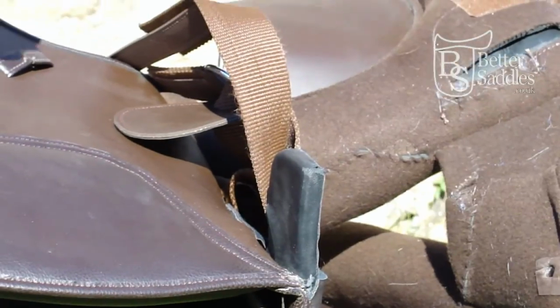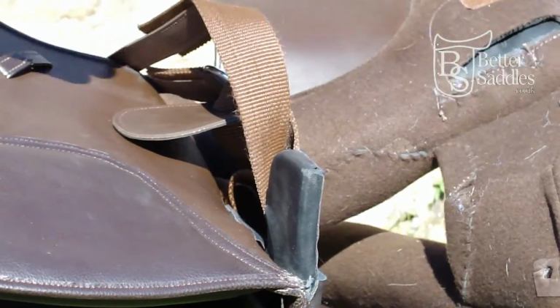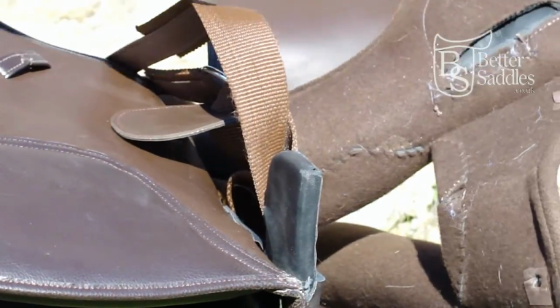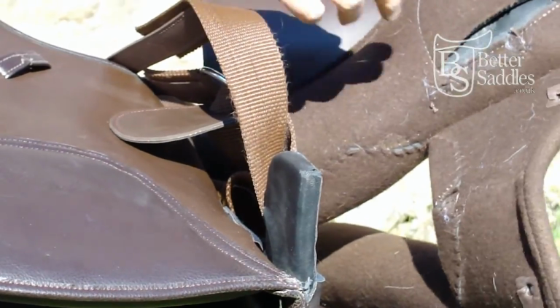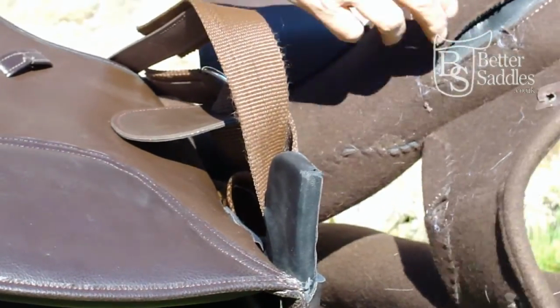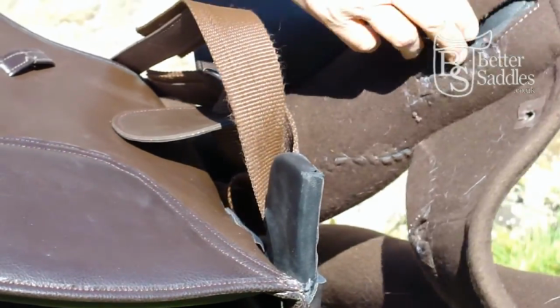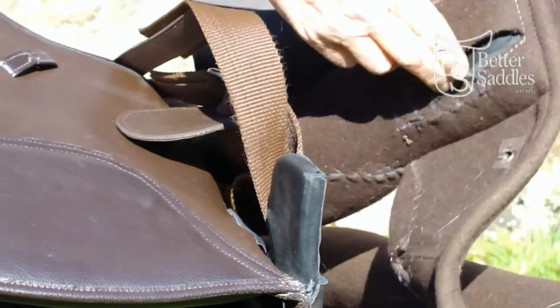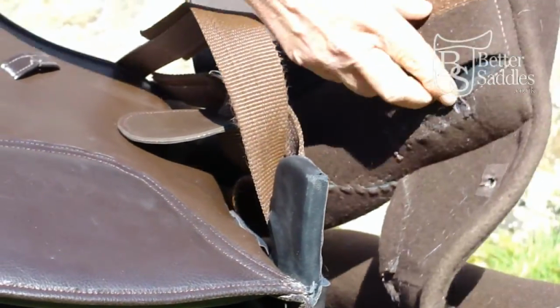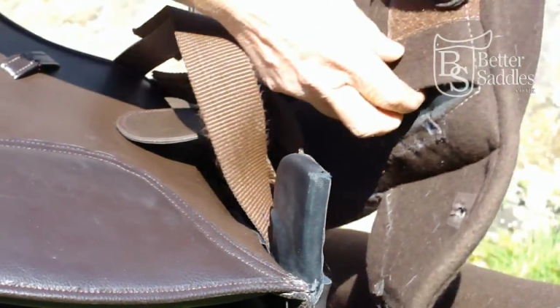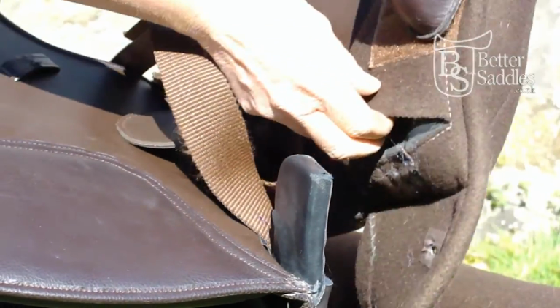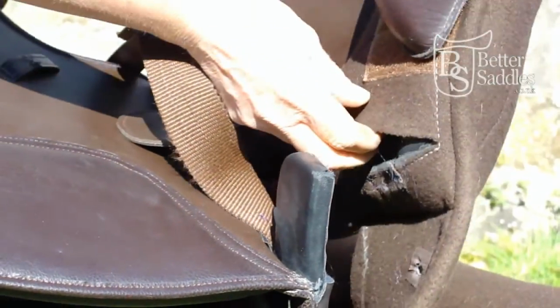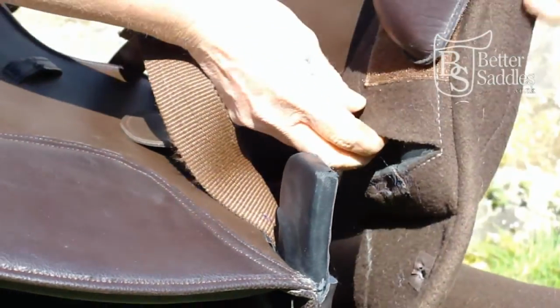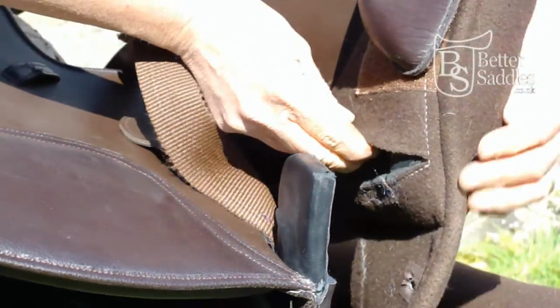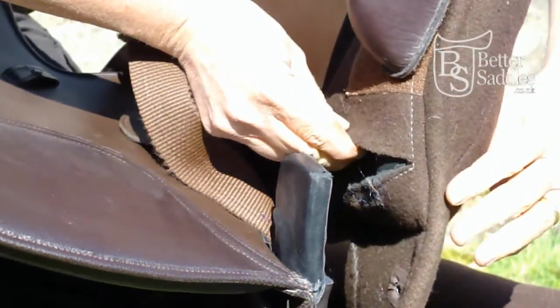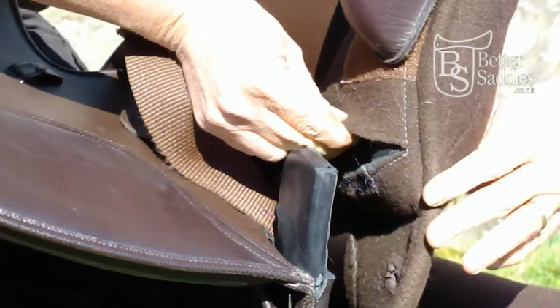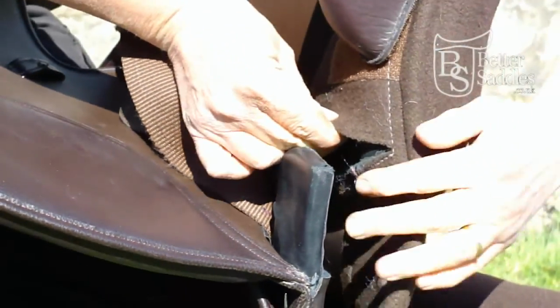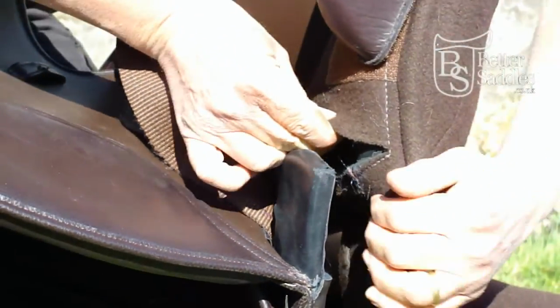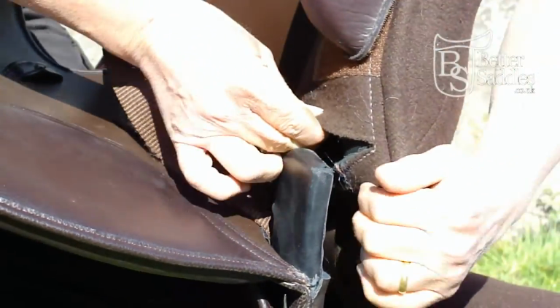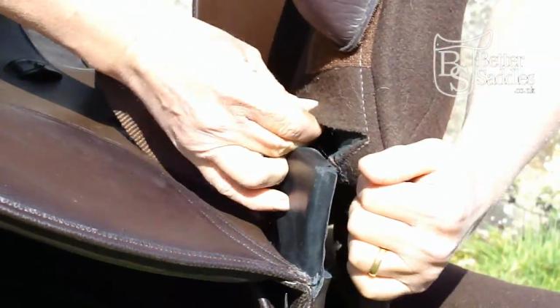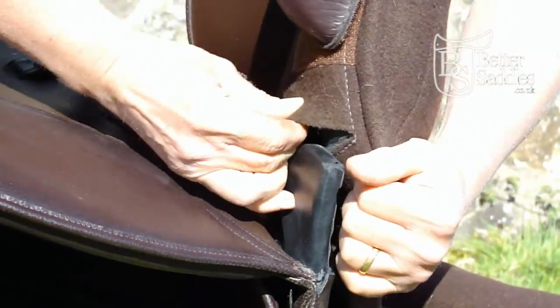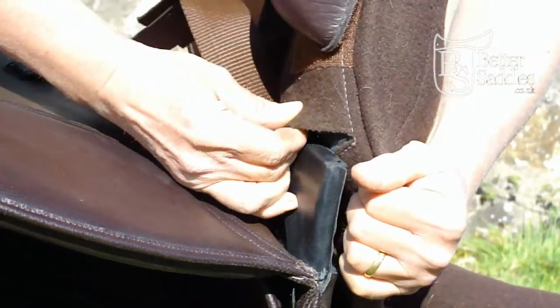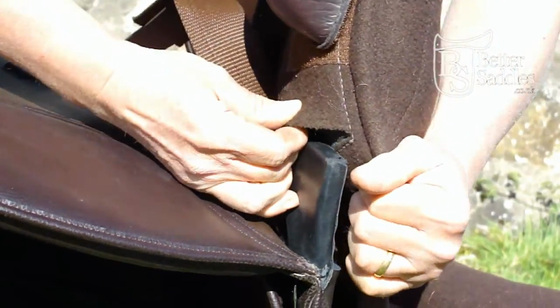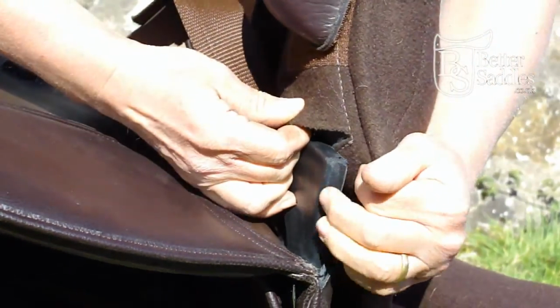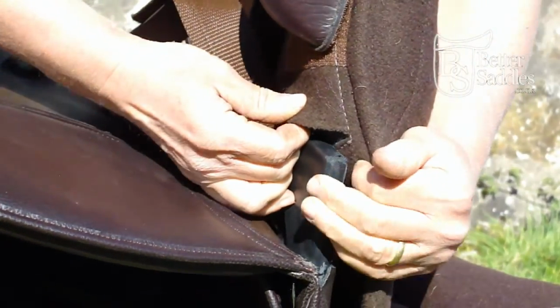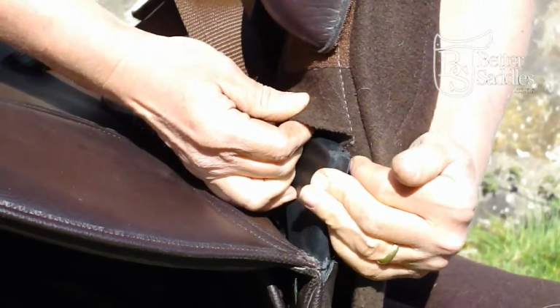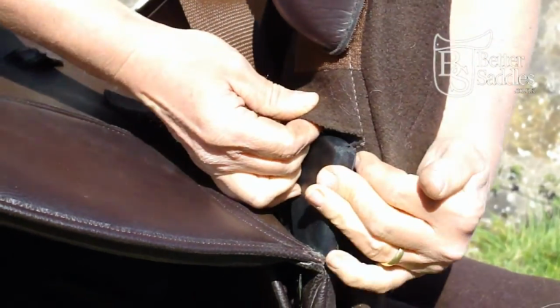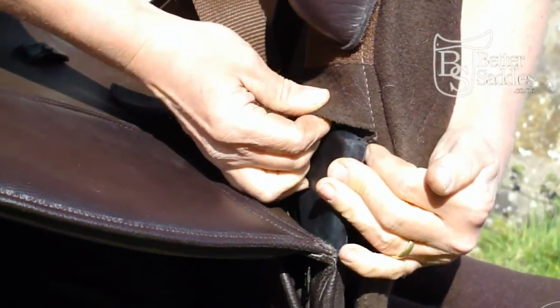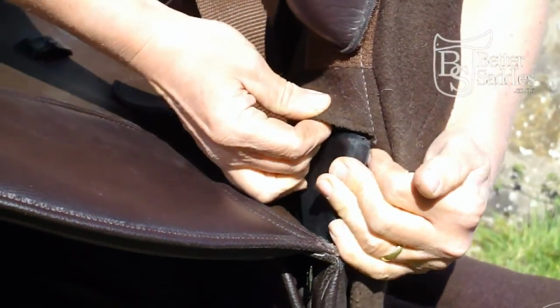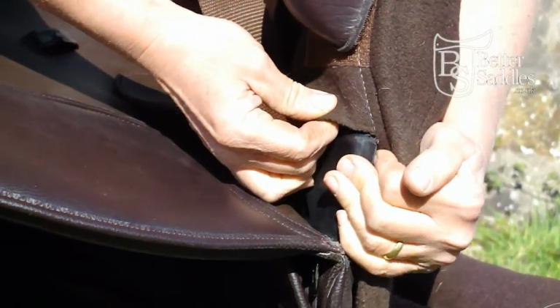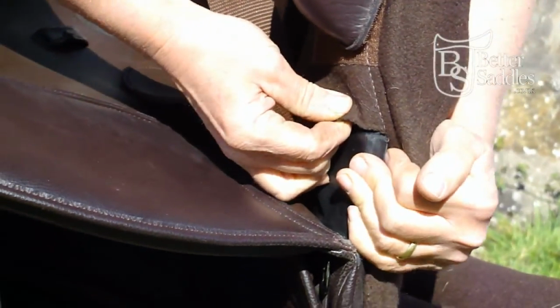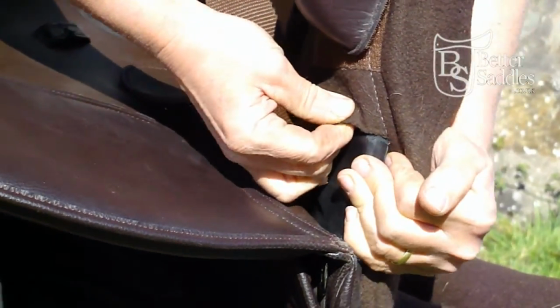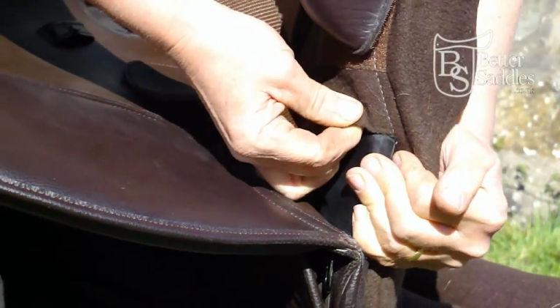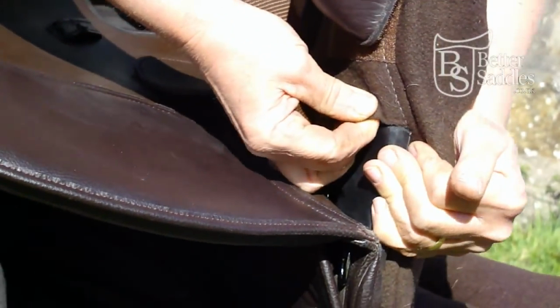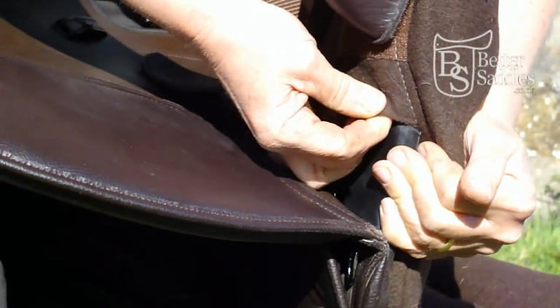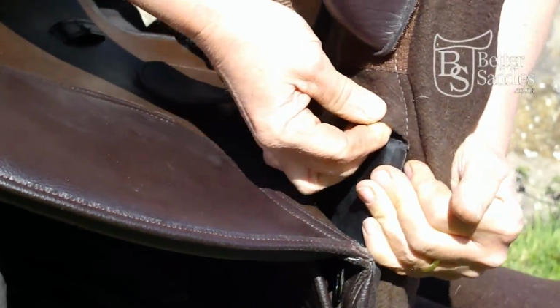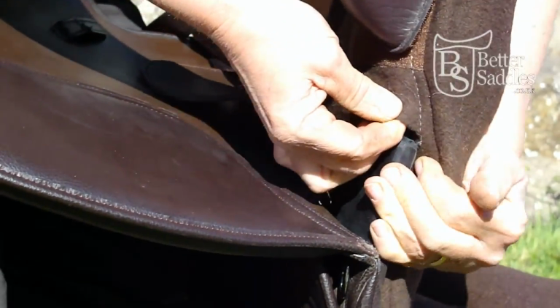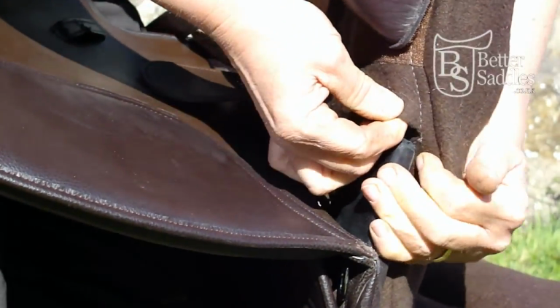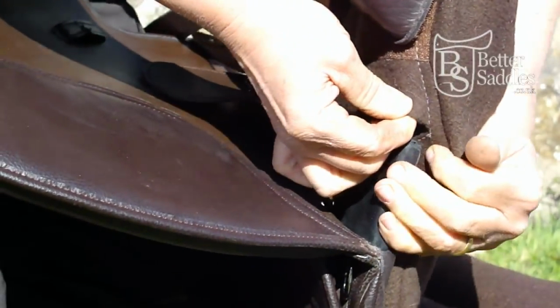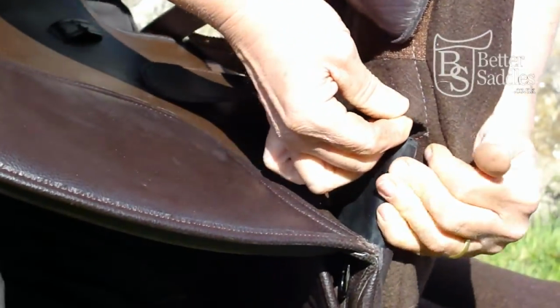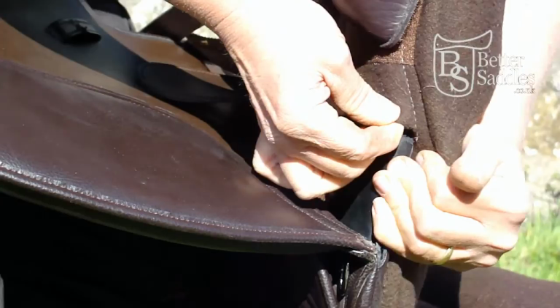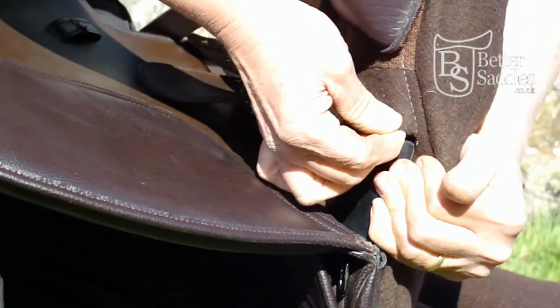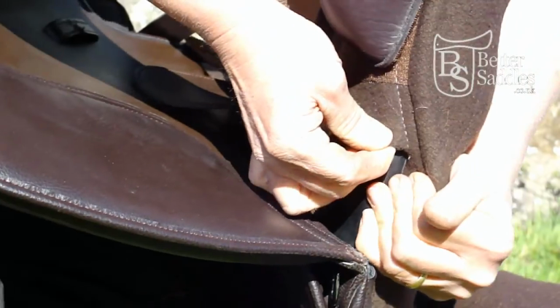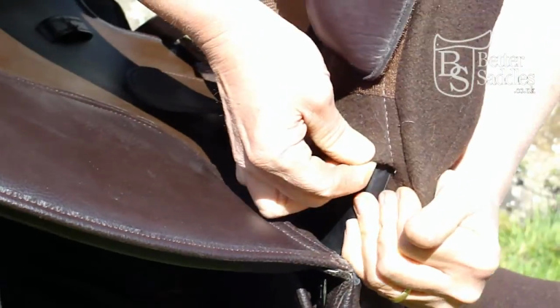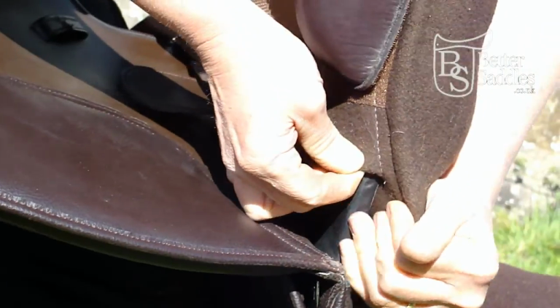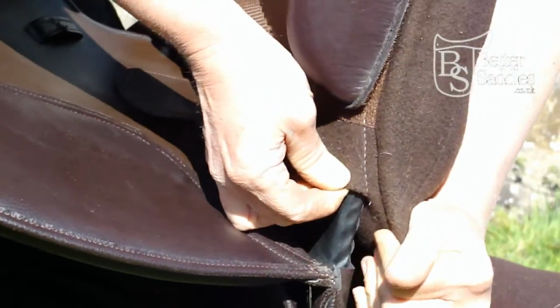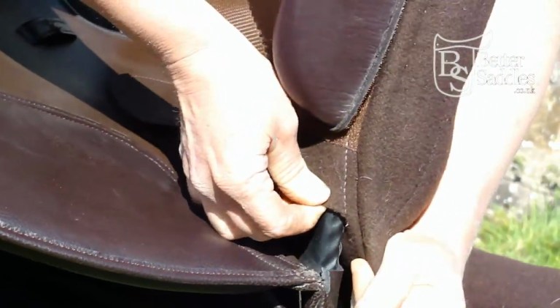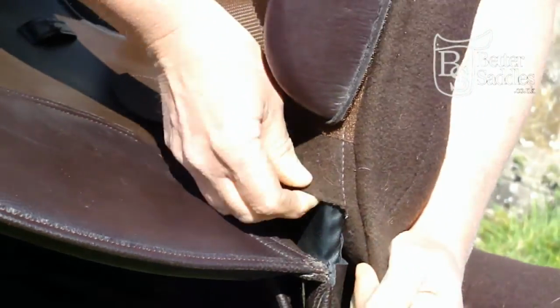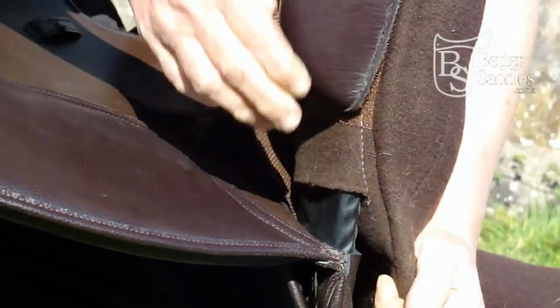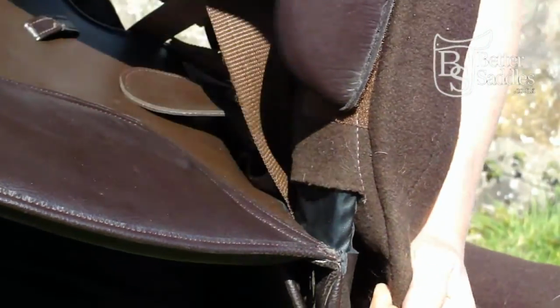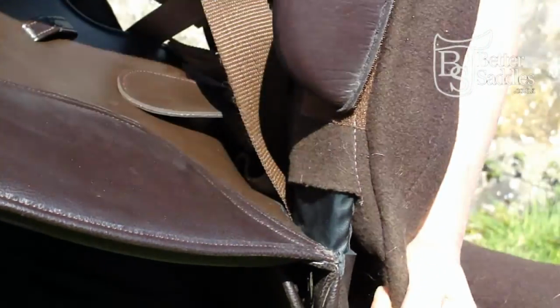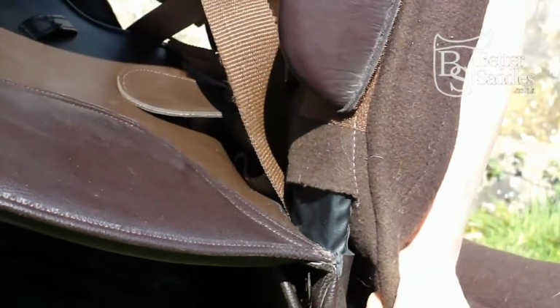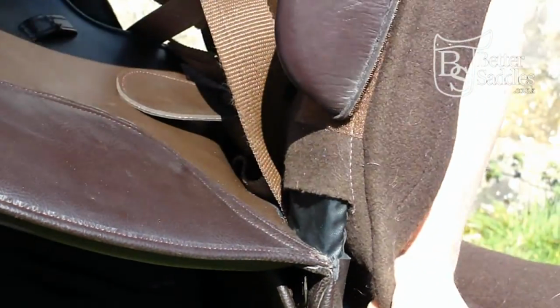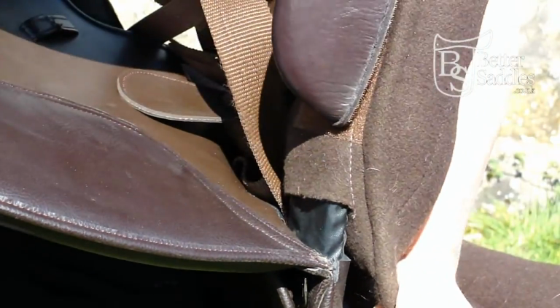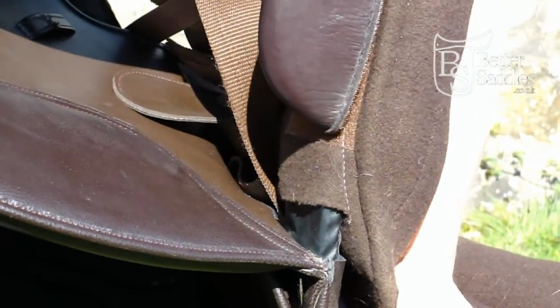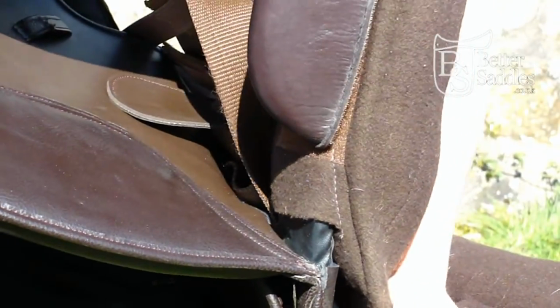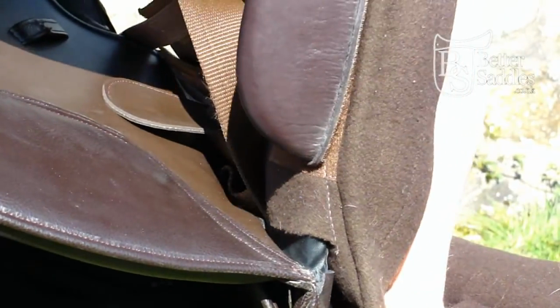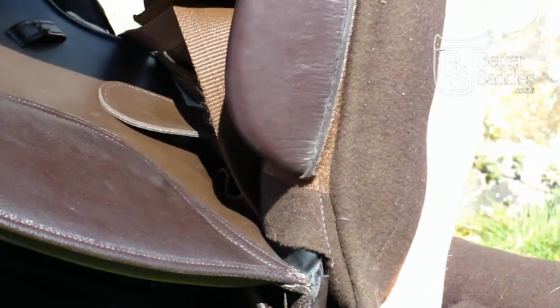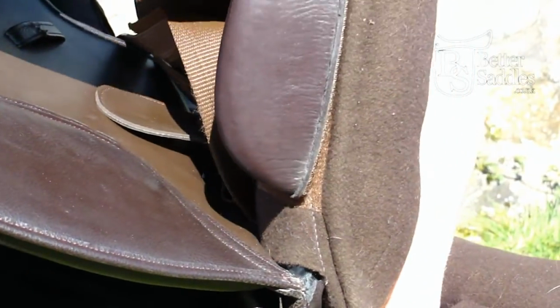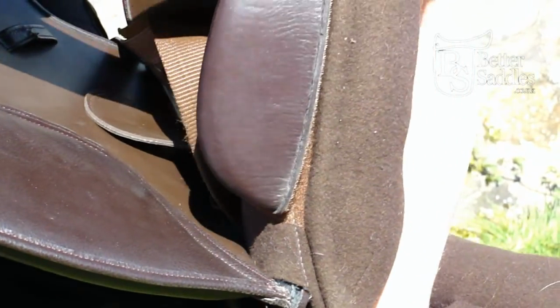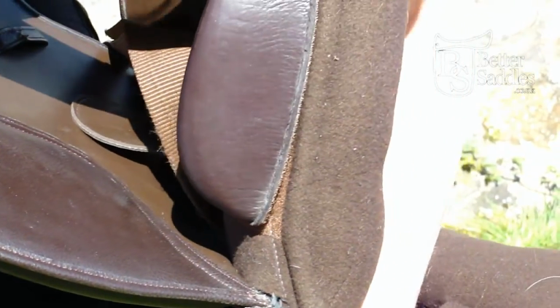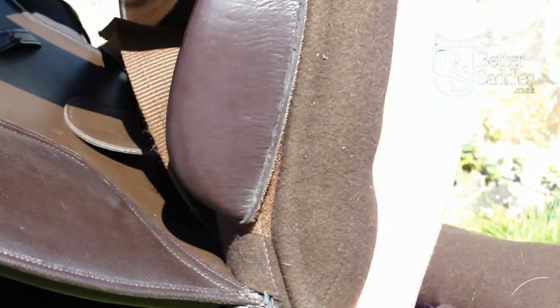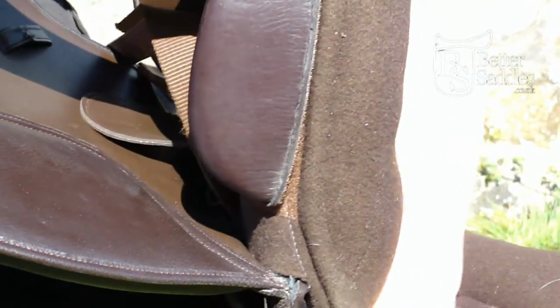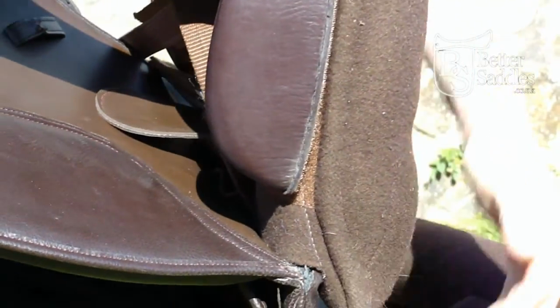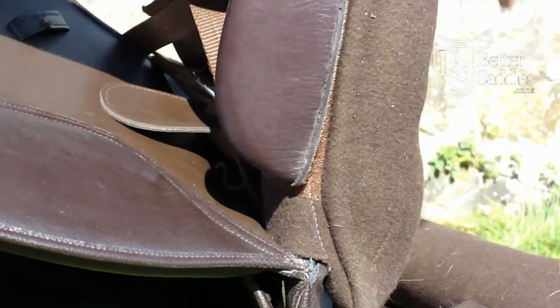Next, slip one side of the panel over the point on the tree and ease the other side onto the other point.